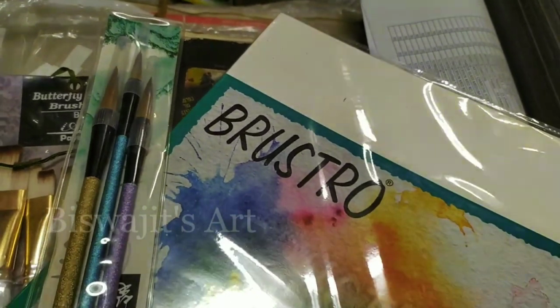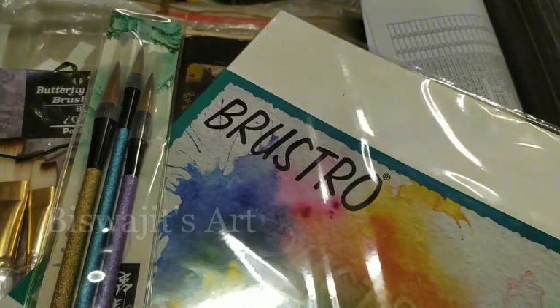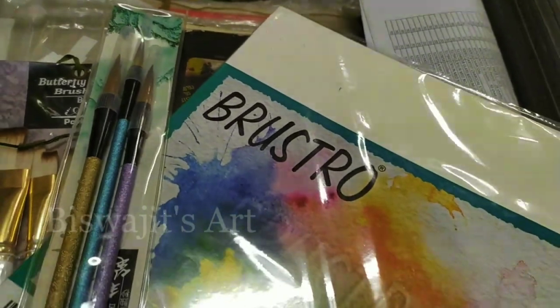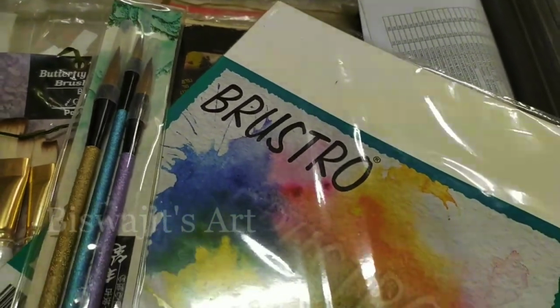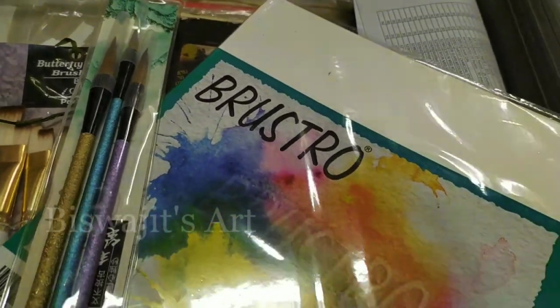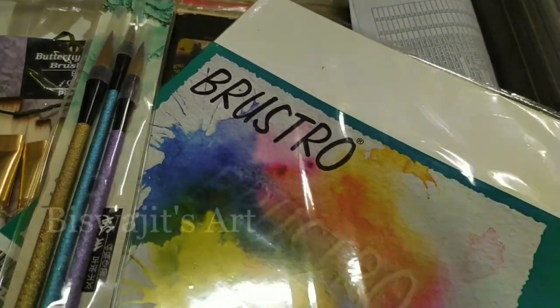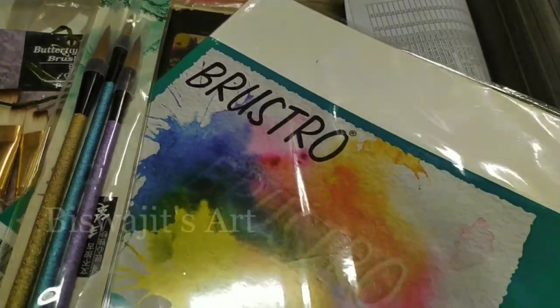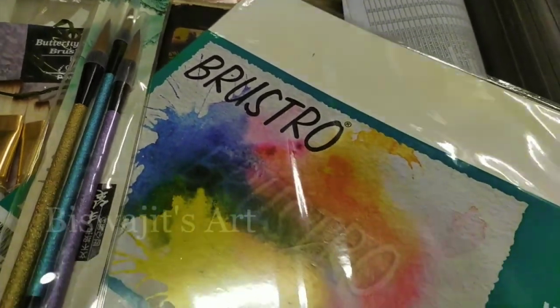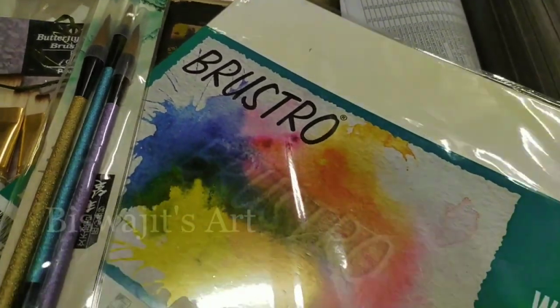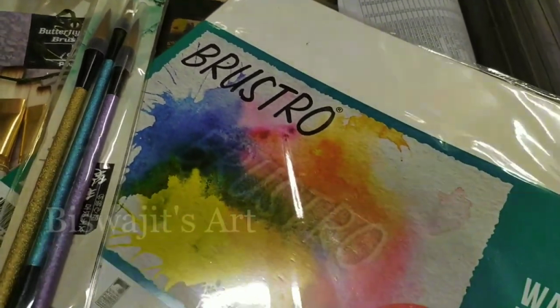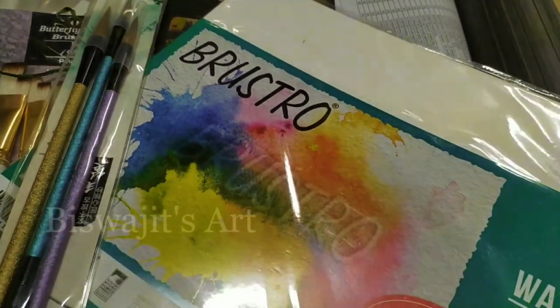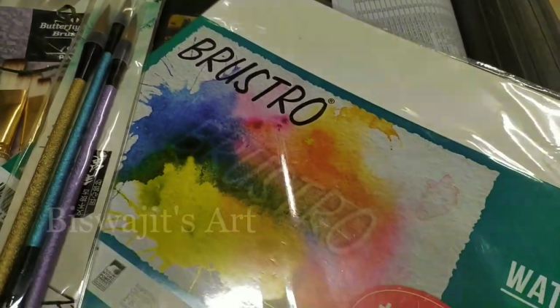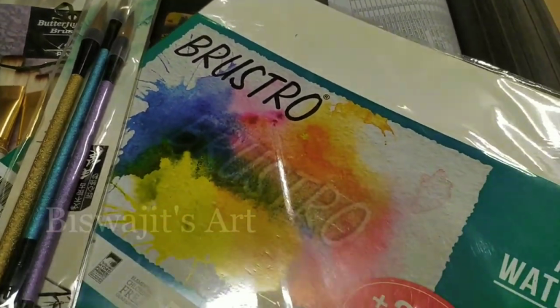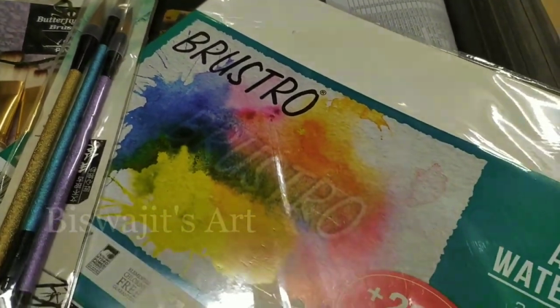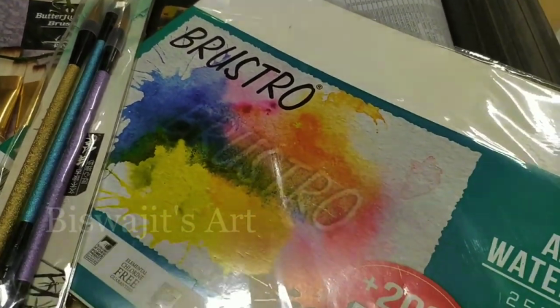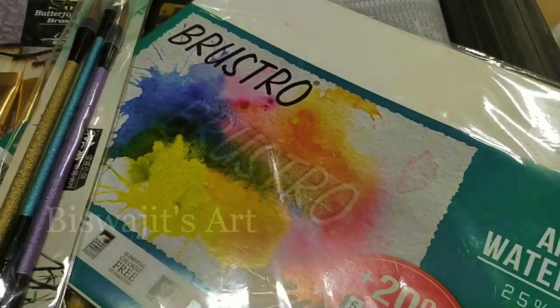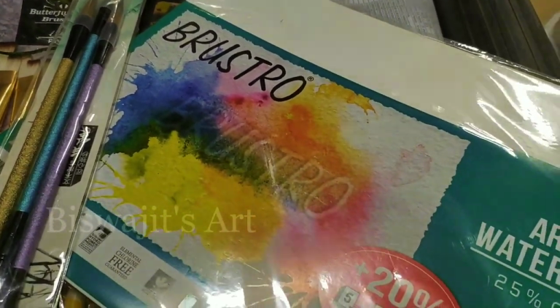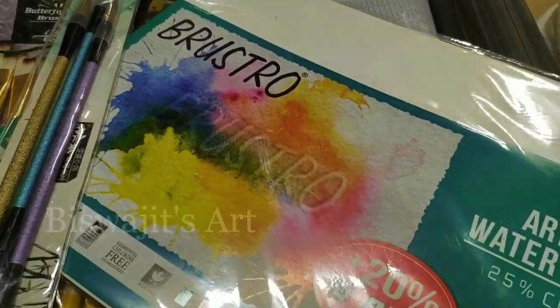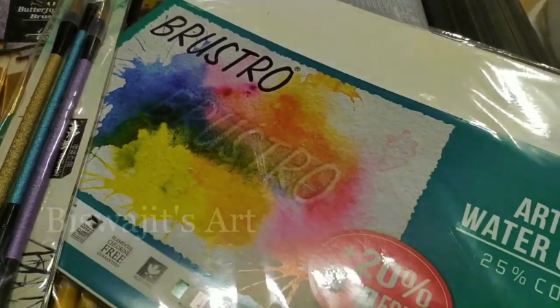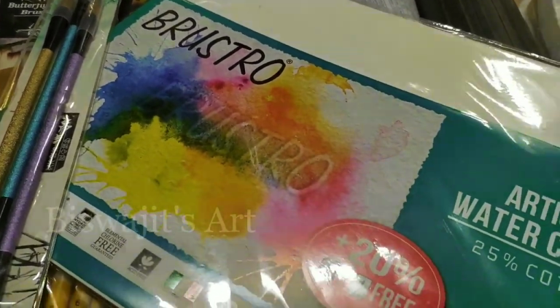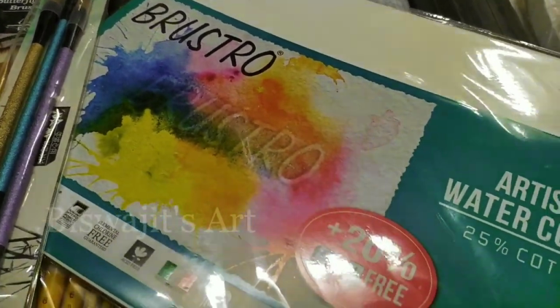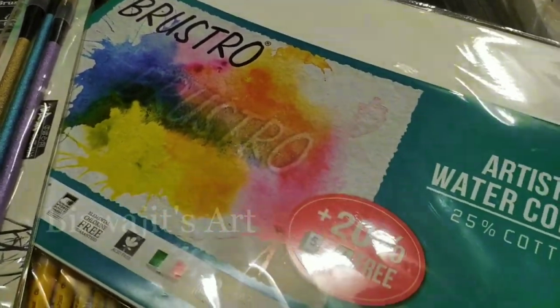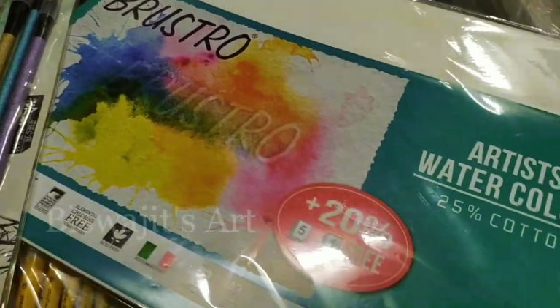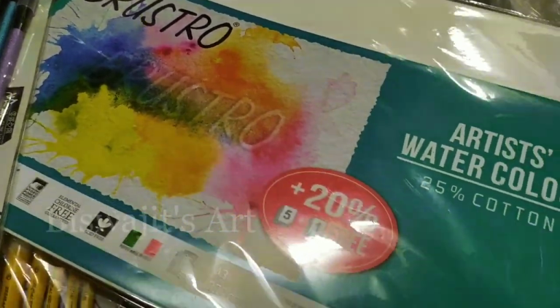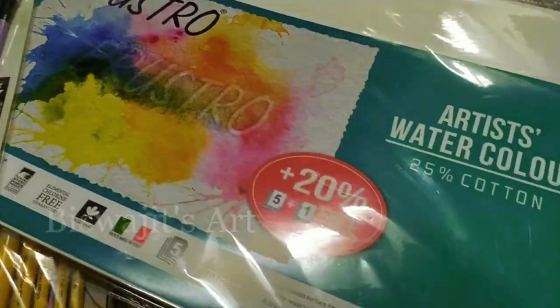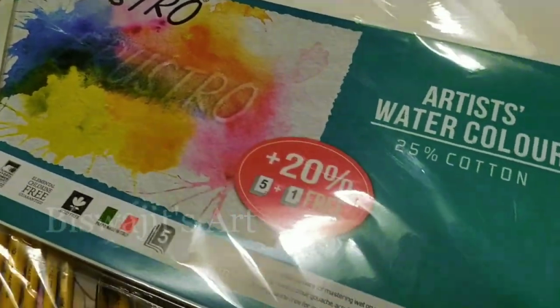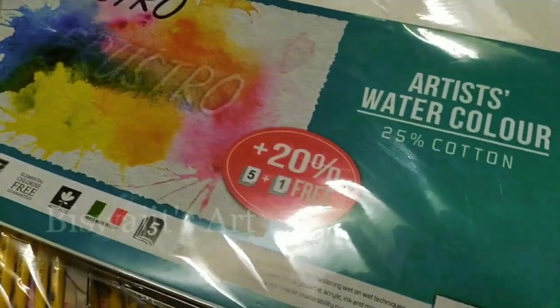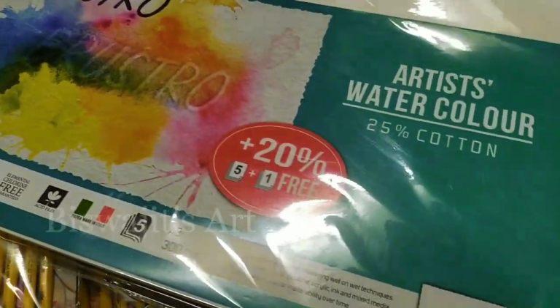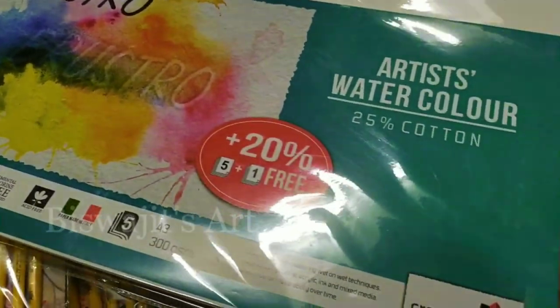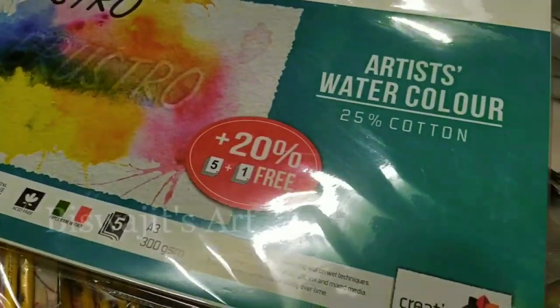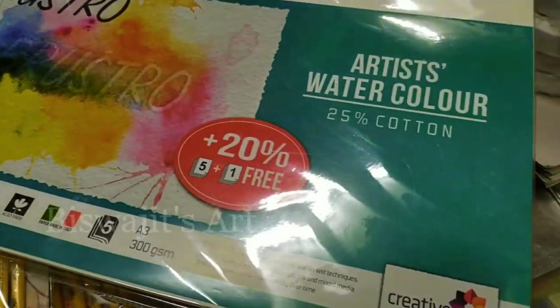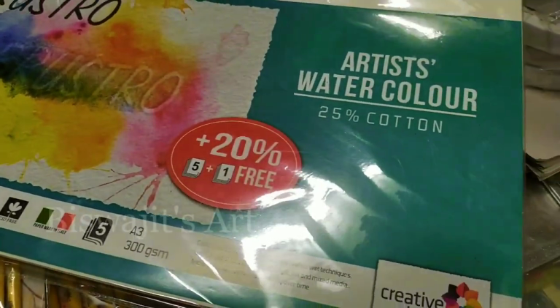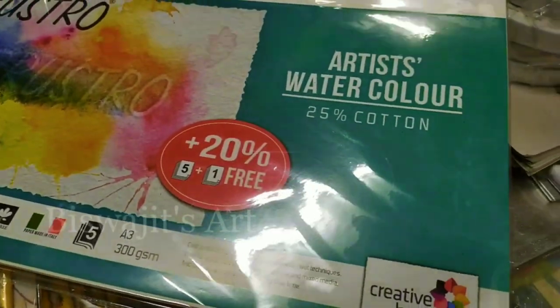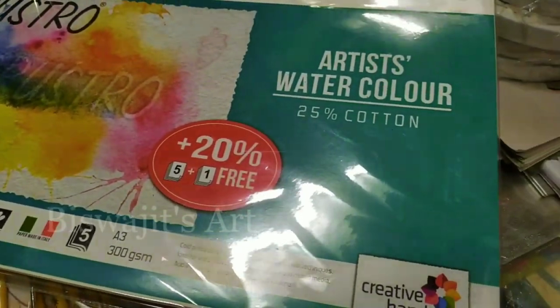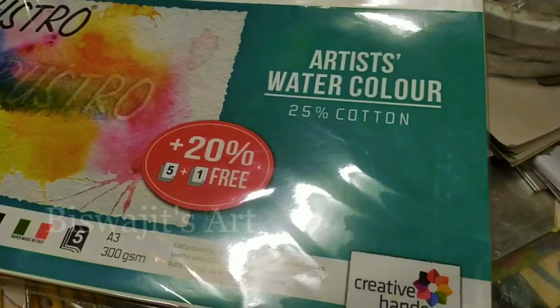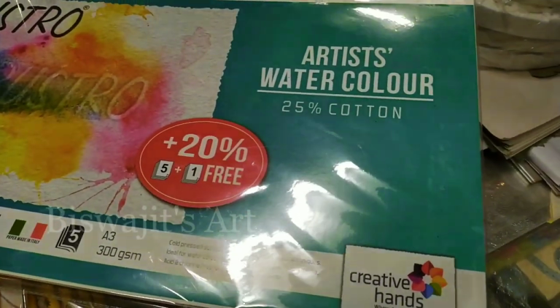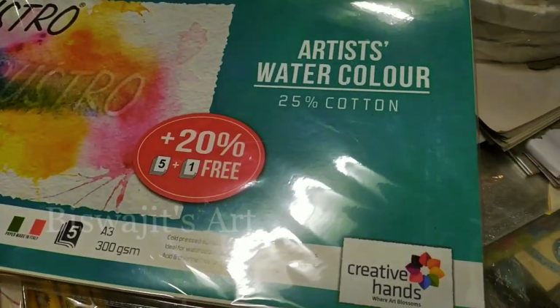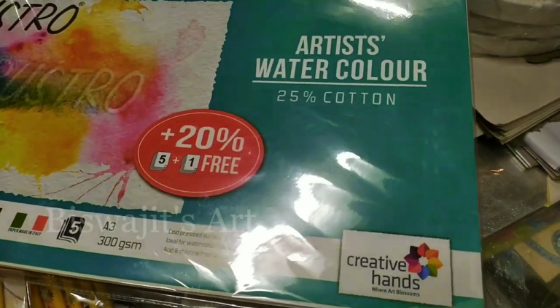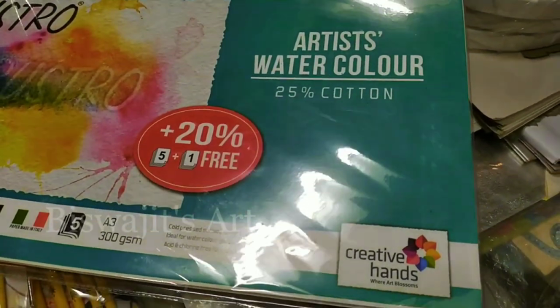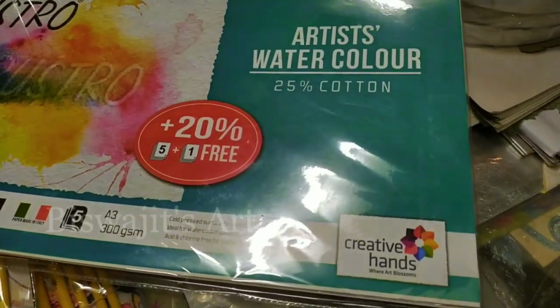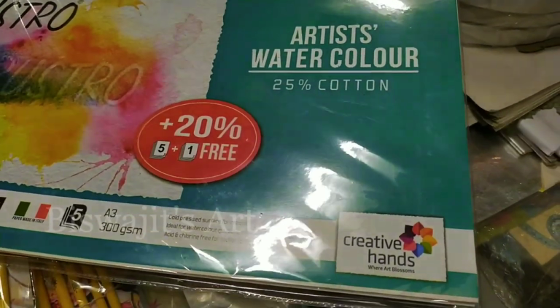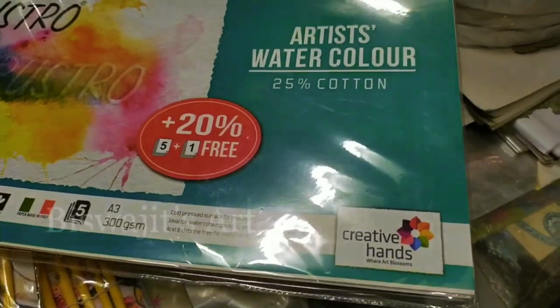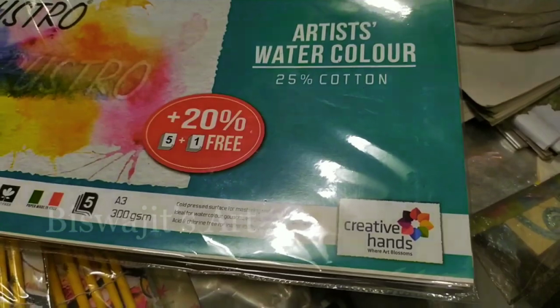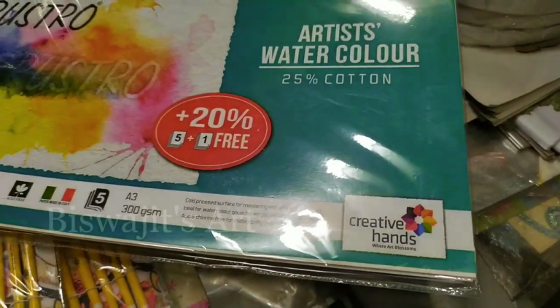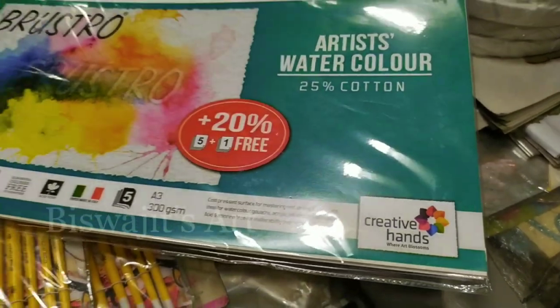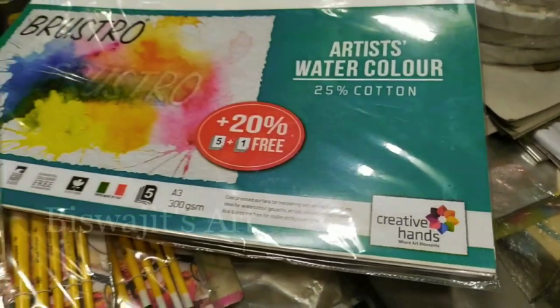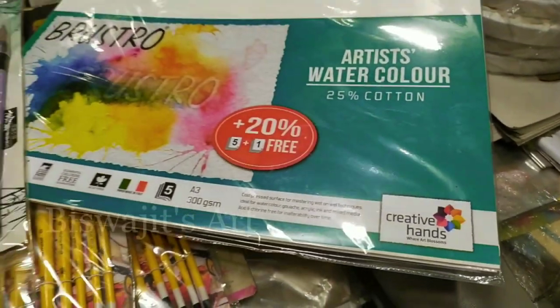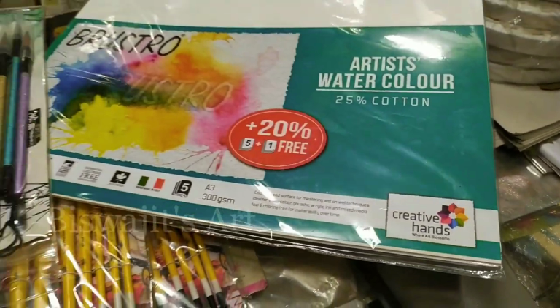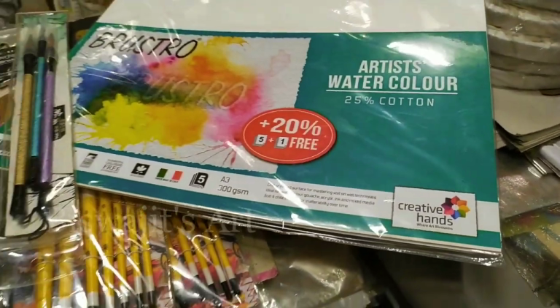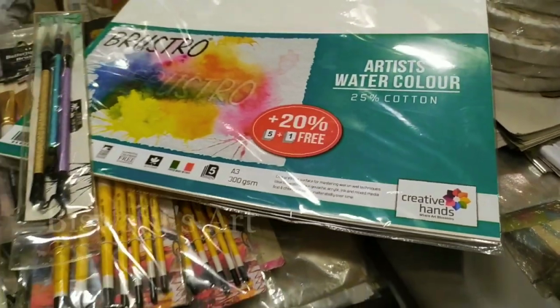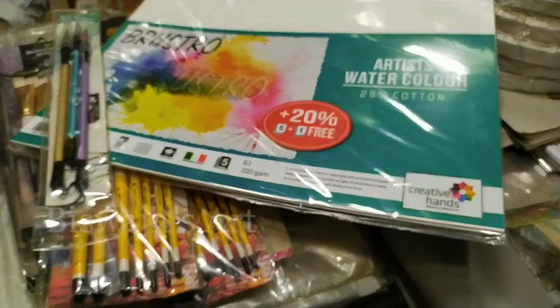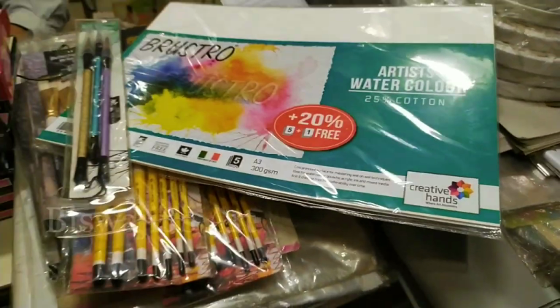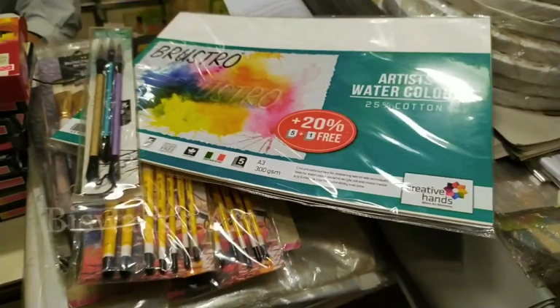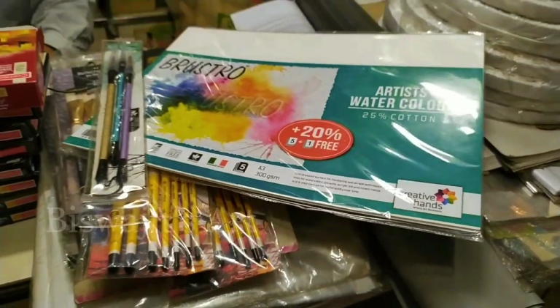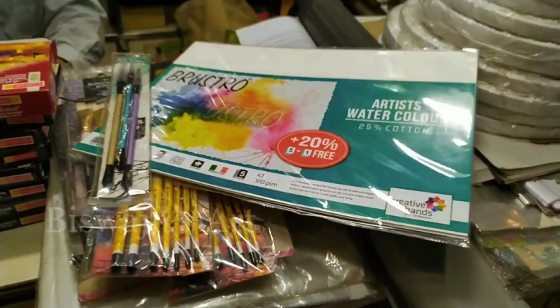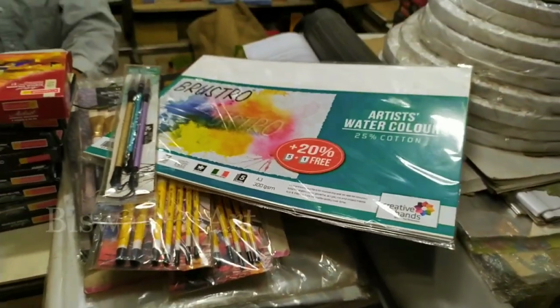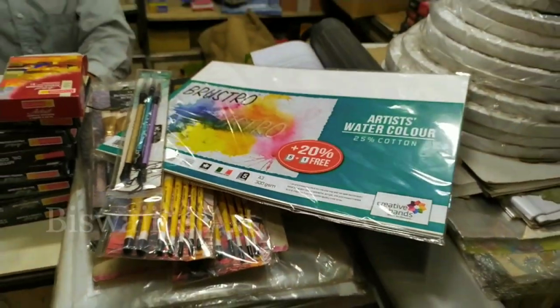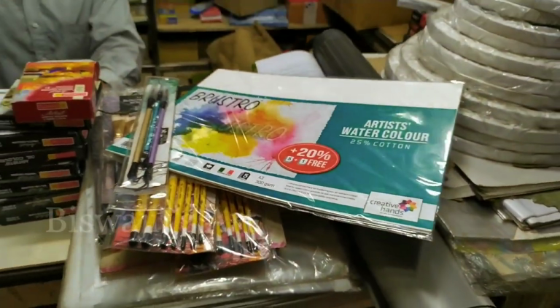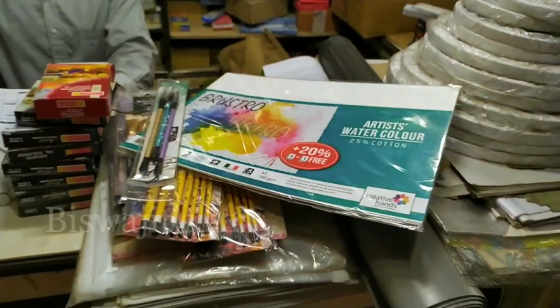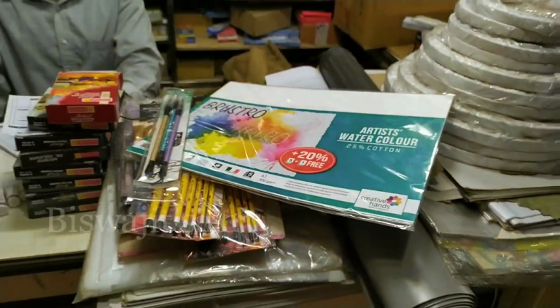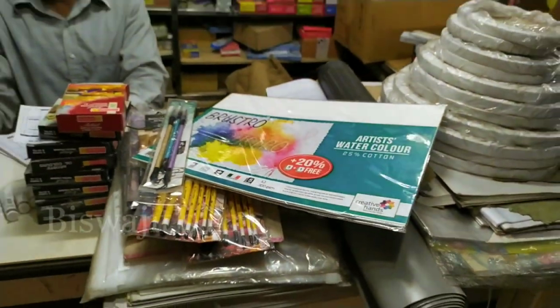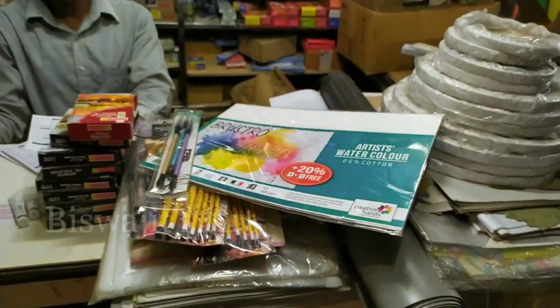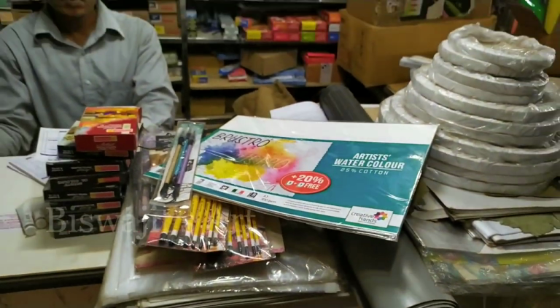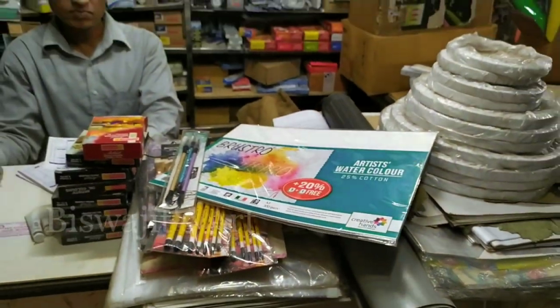This is the brush store. We have 25% cotton paper, which is the best product.